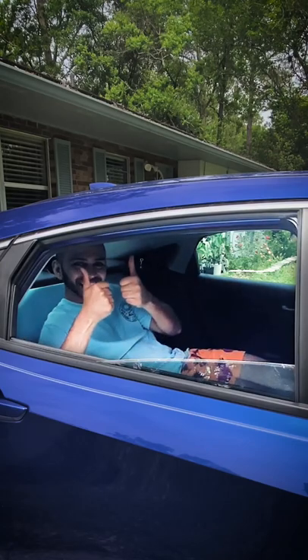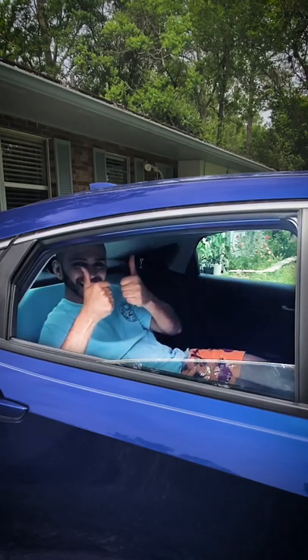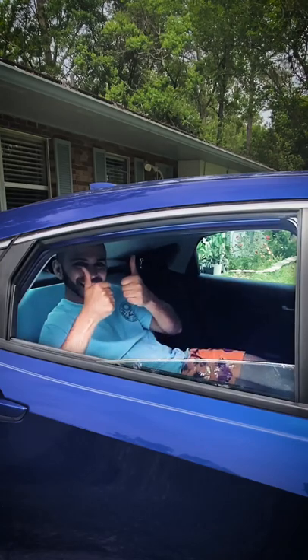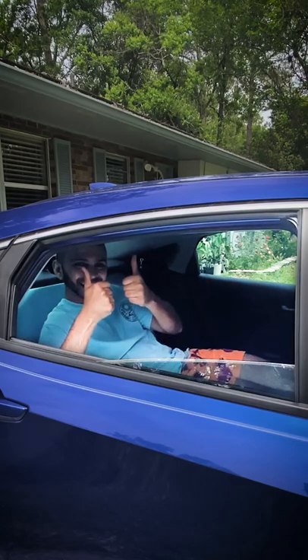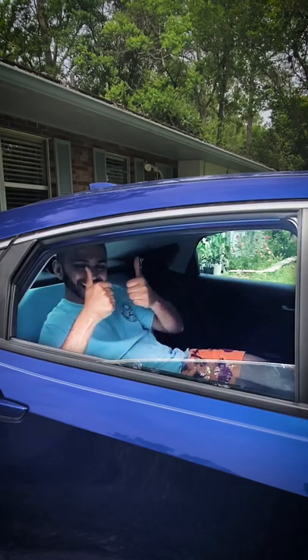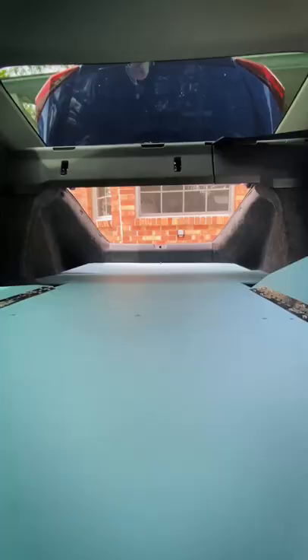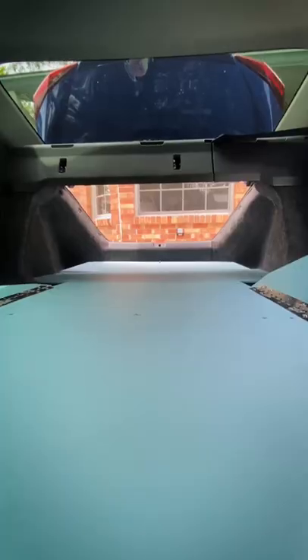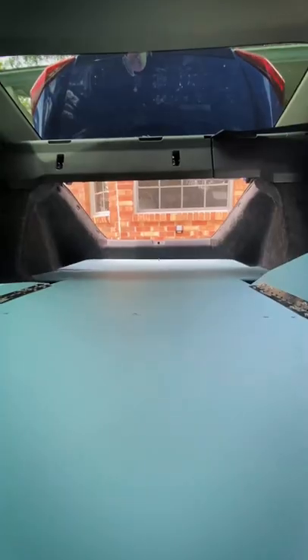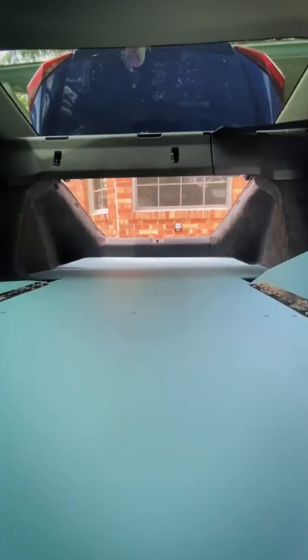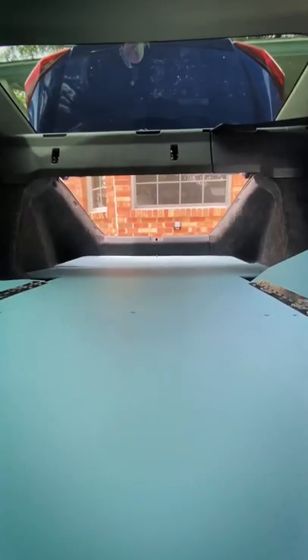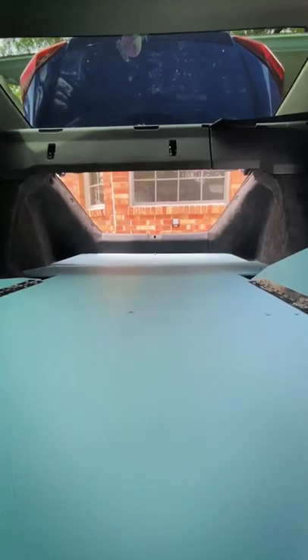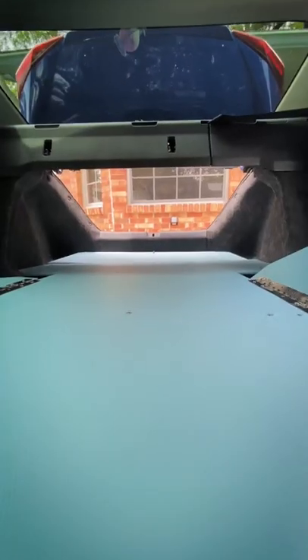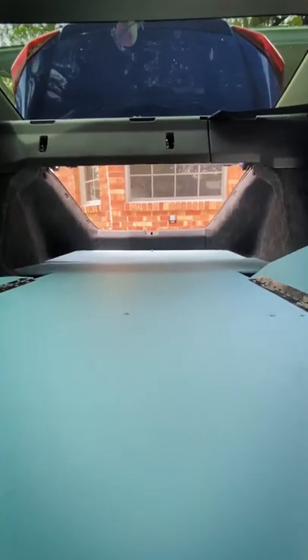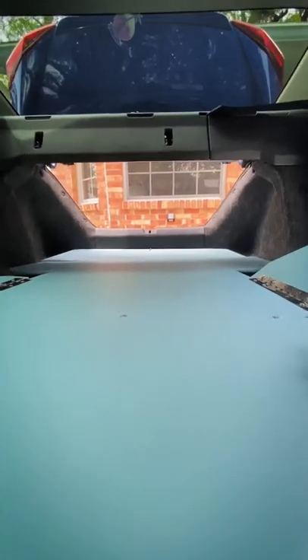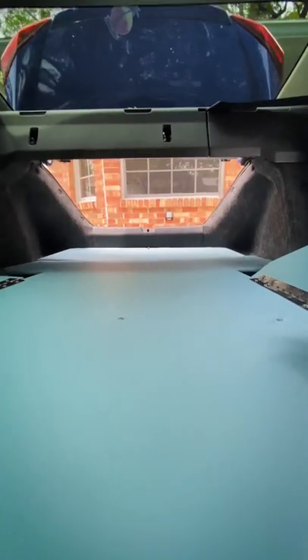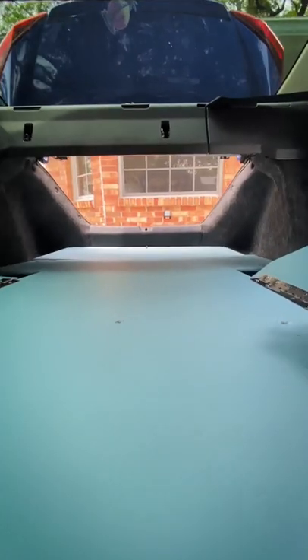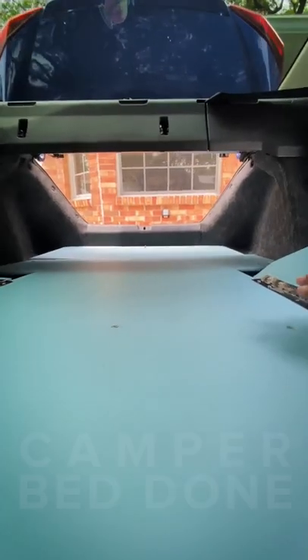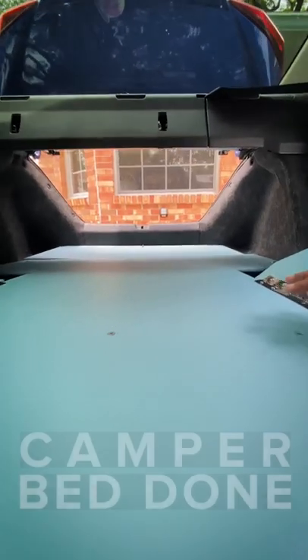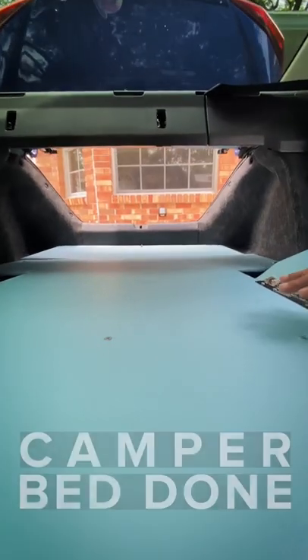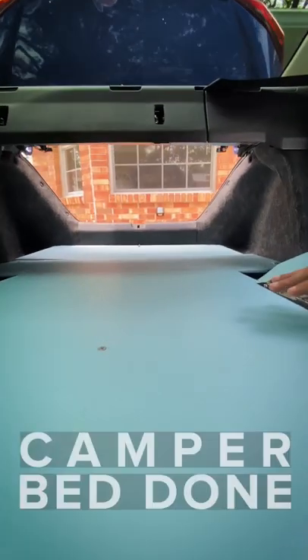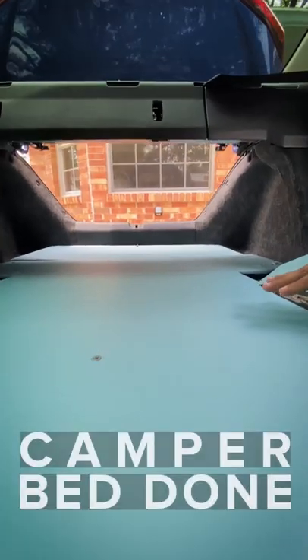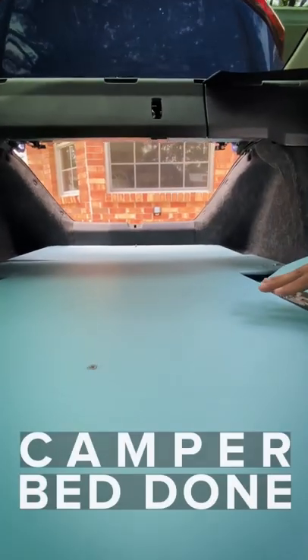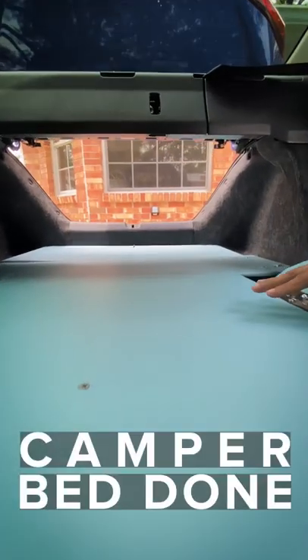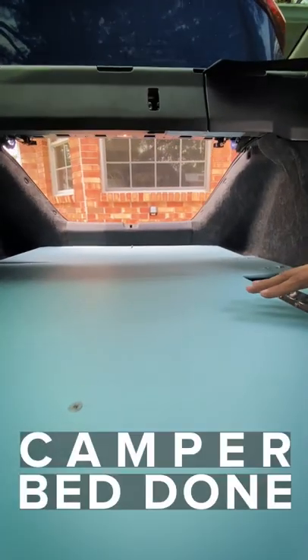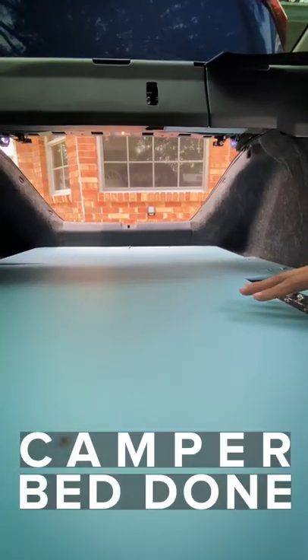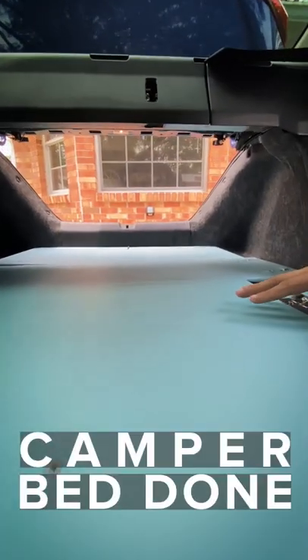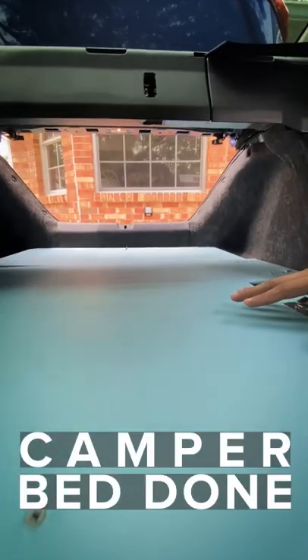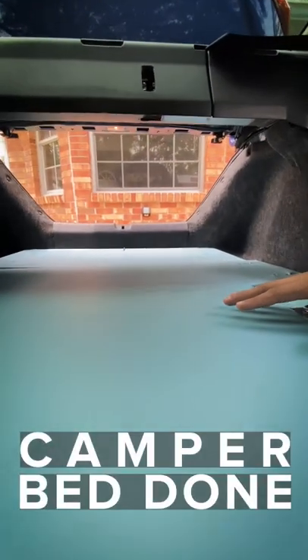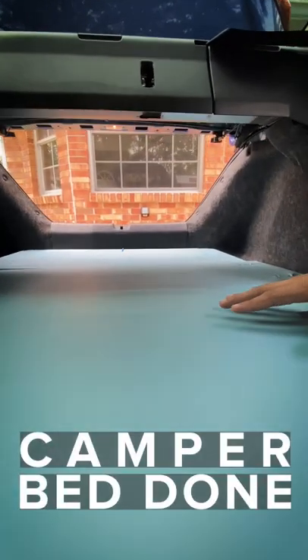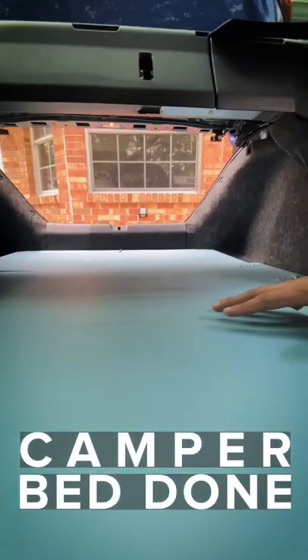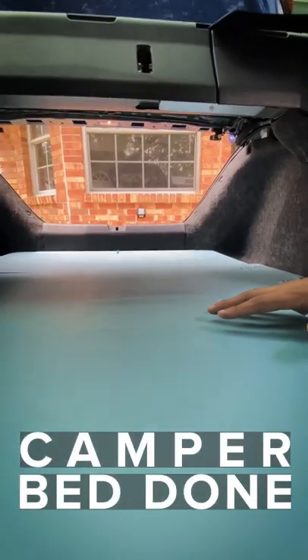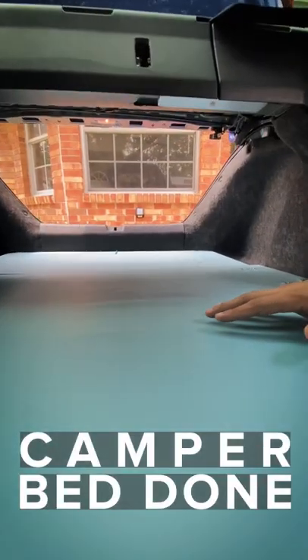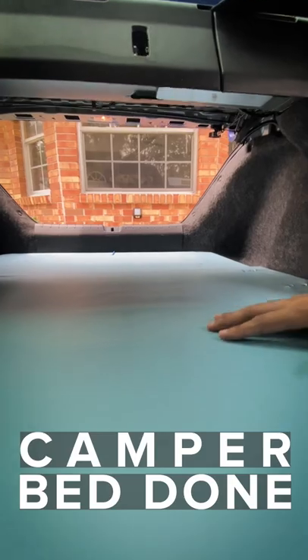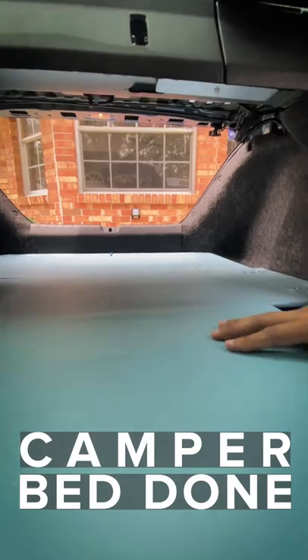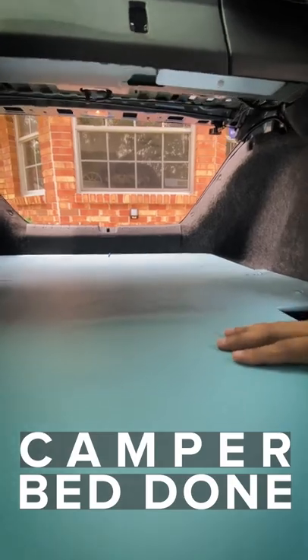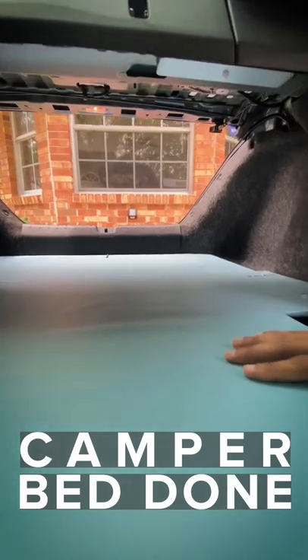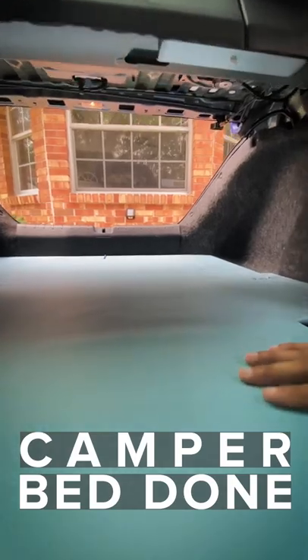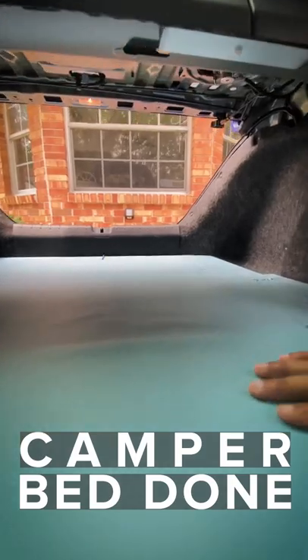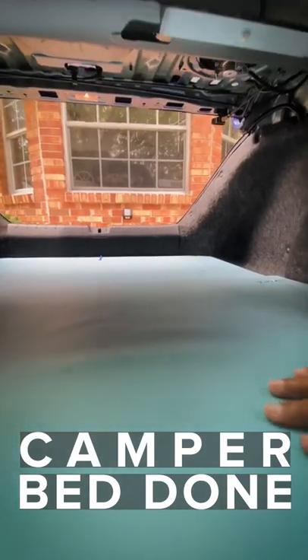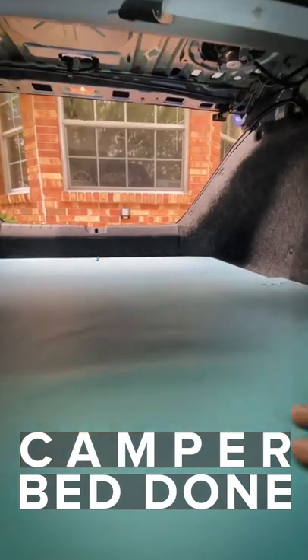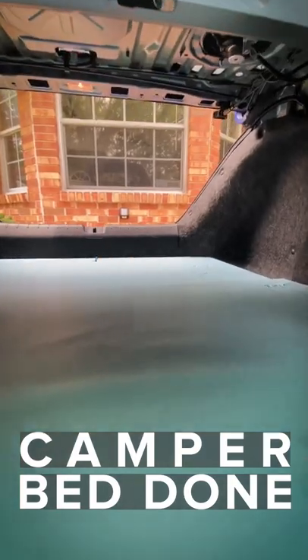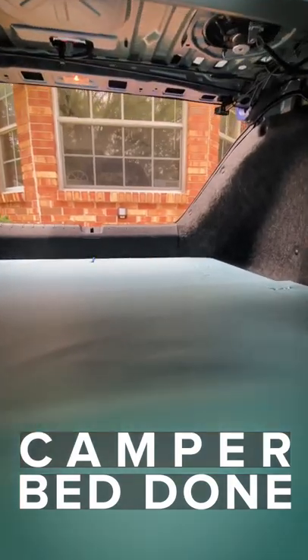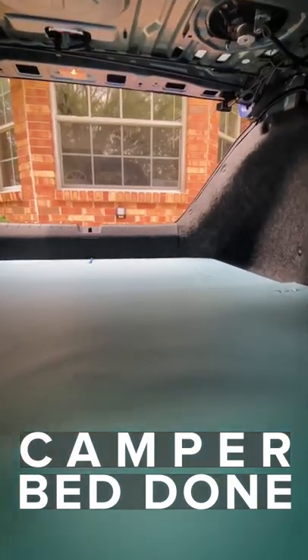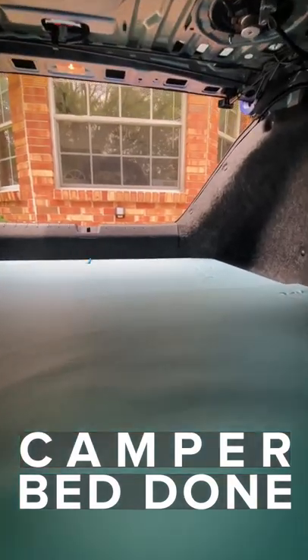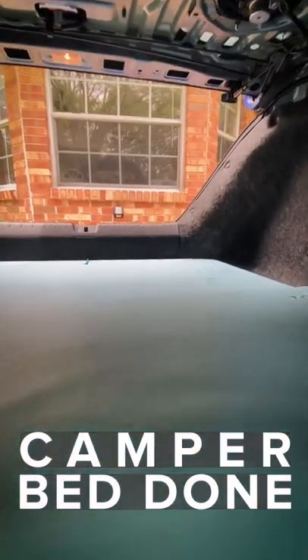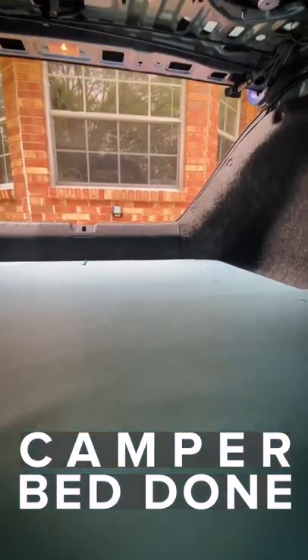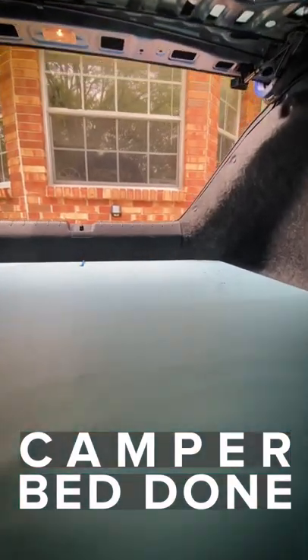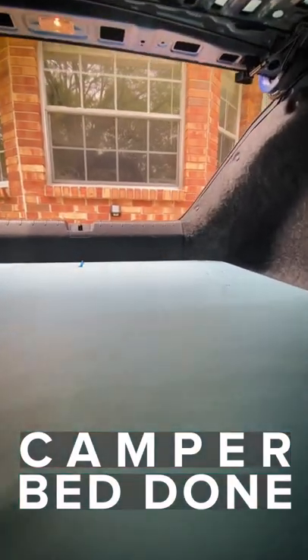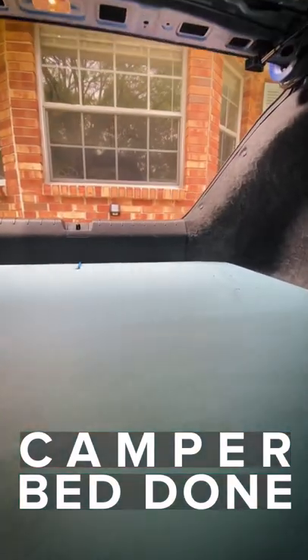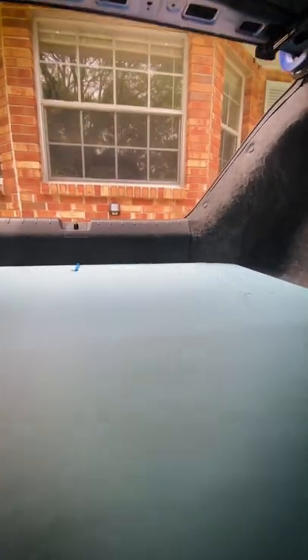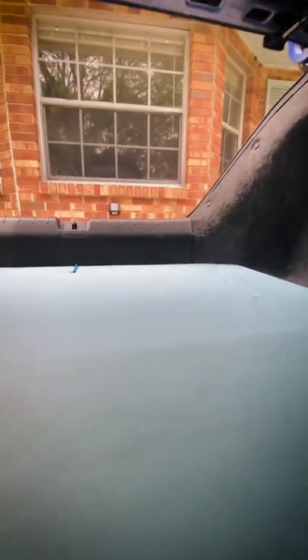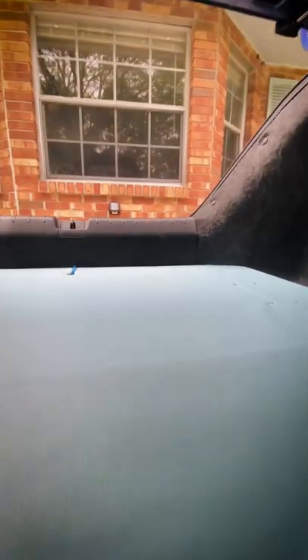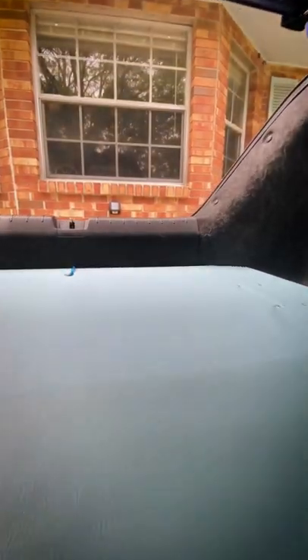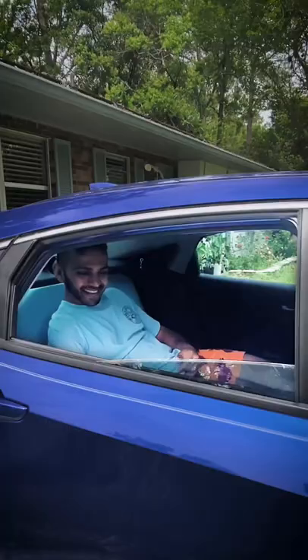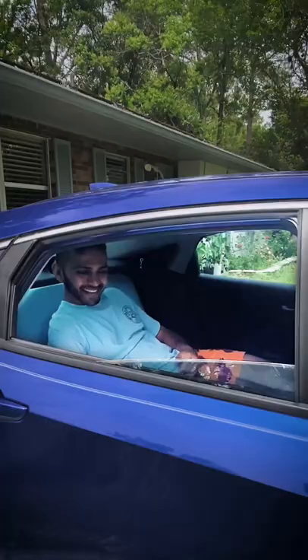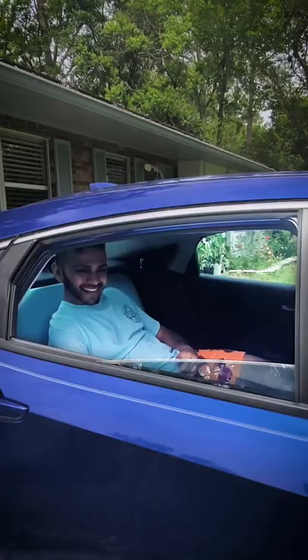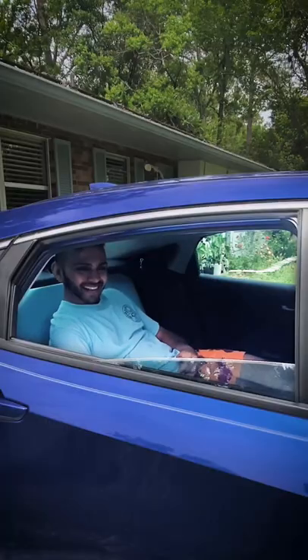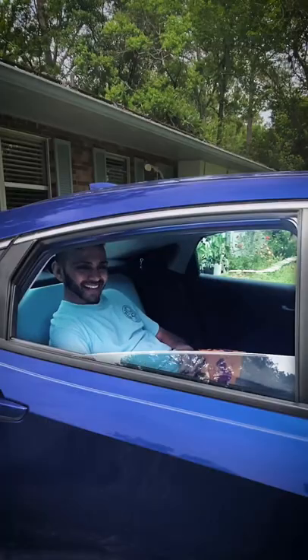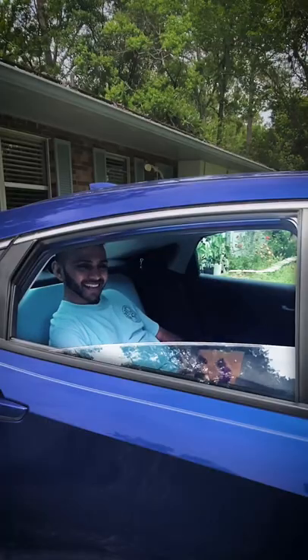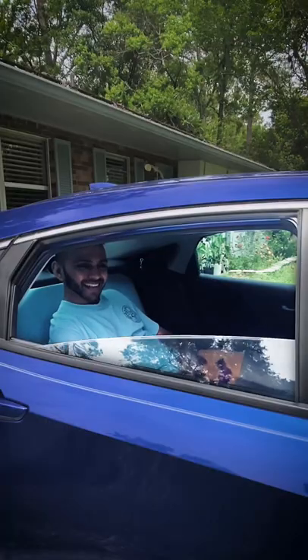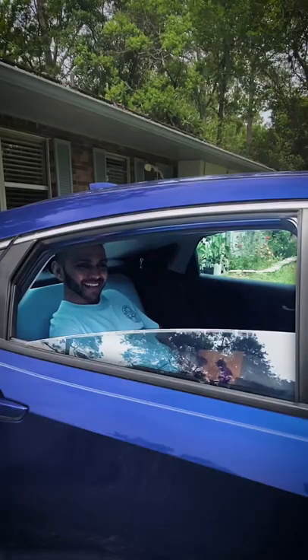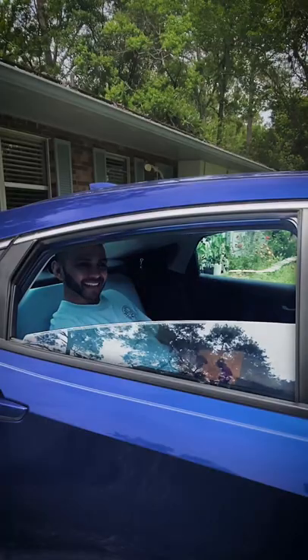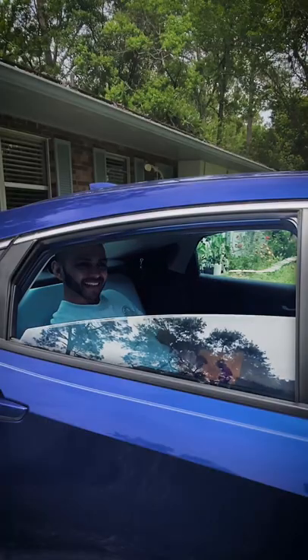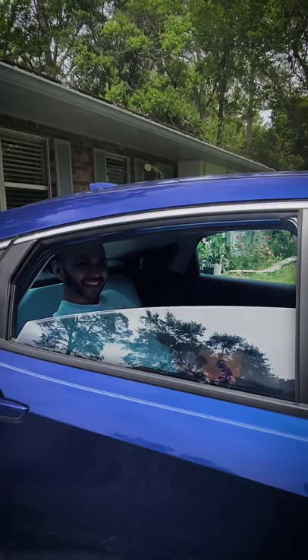To make it all look aesthetically pleasing, I used a repurposed vinyl to cover the wood. There you have it, just like that.